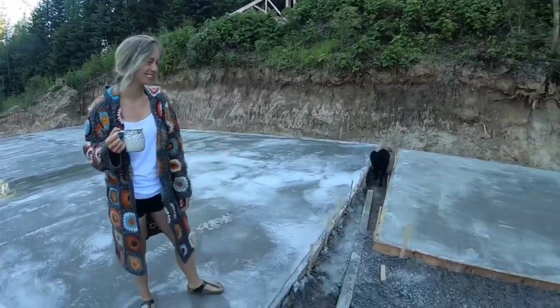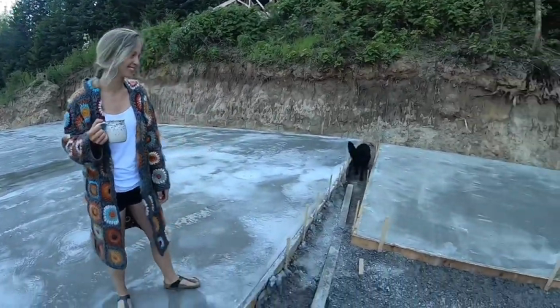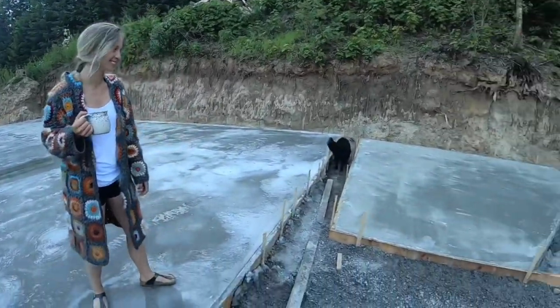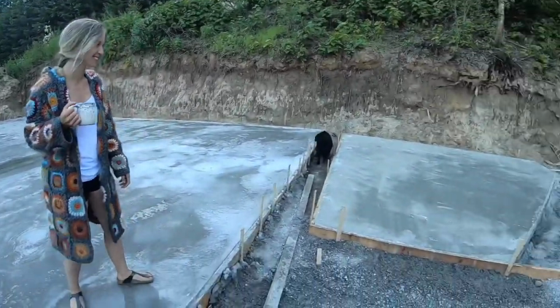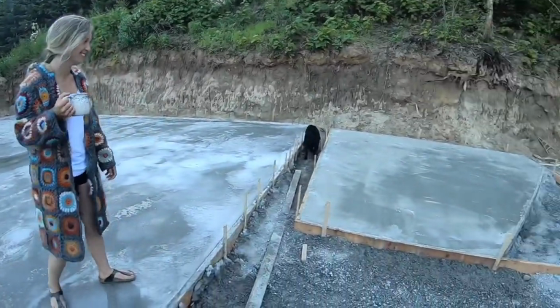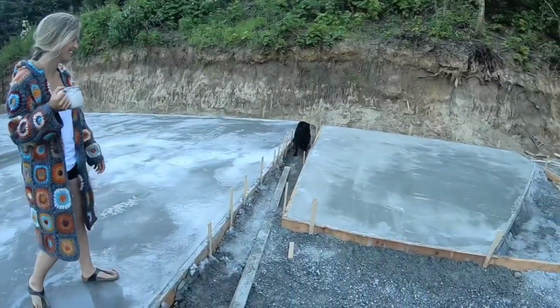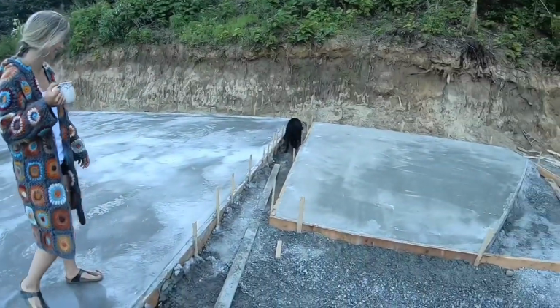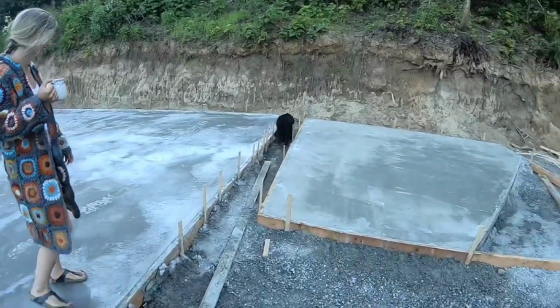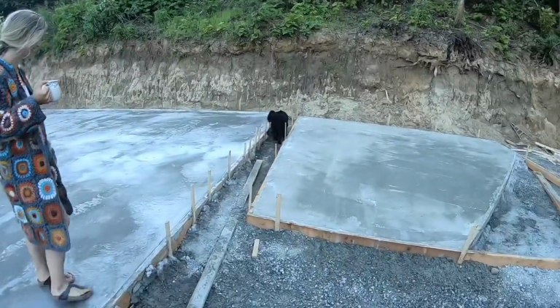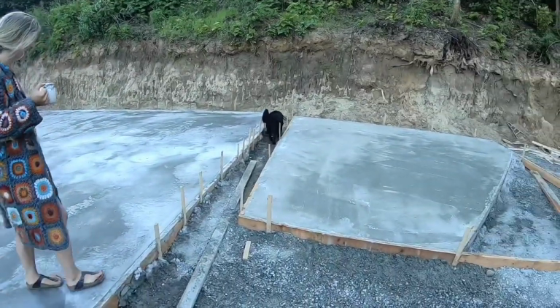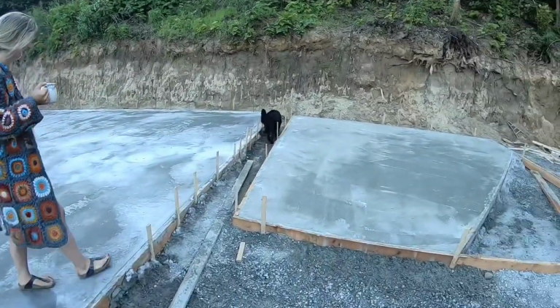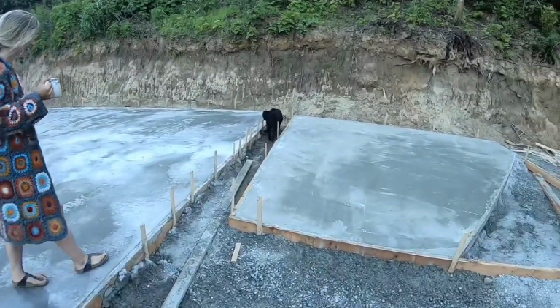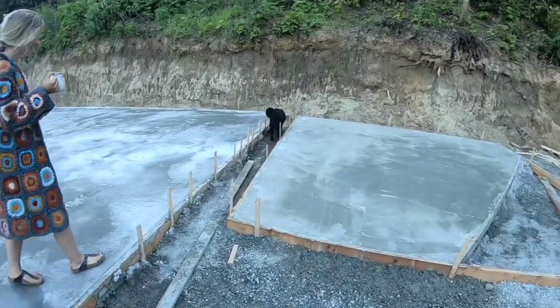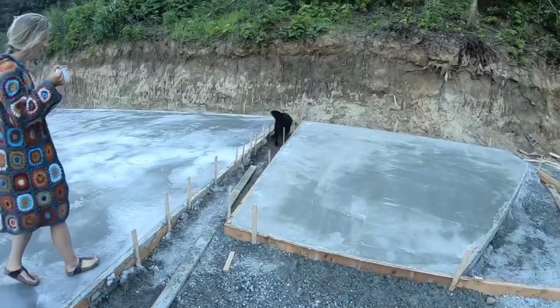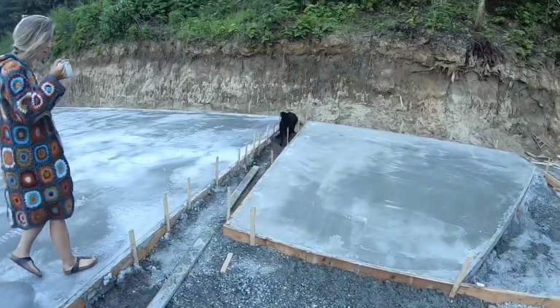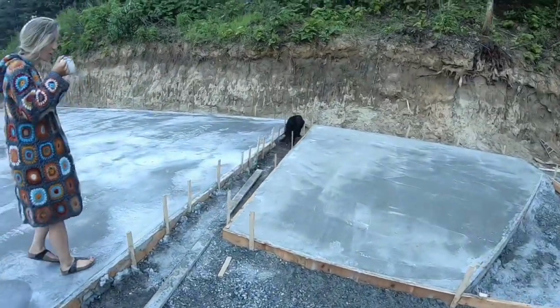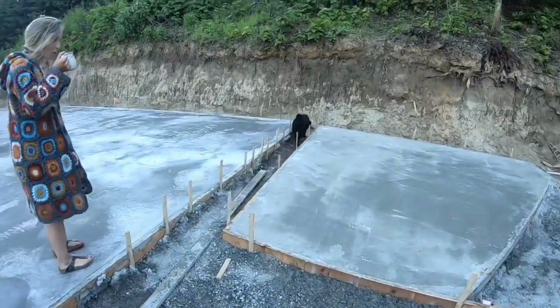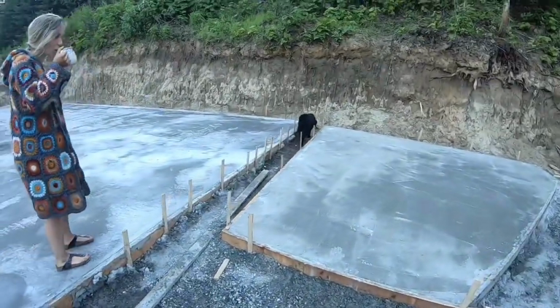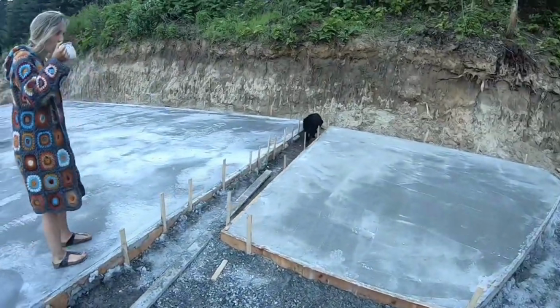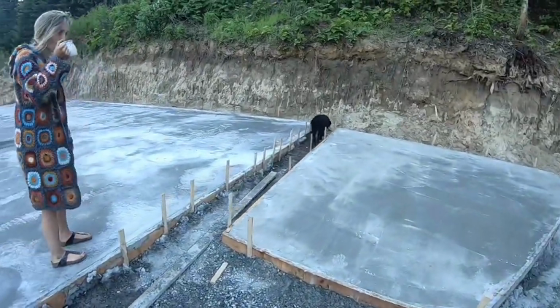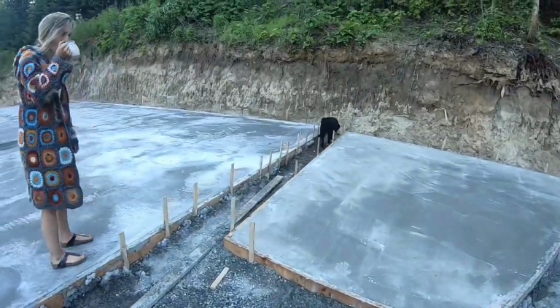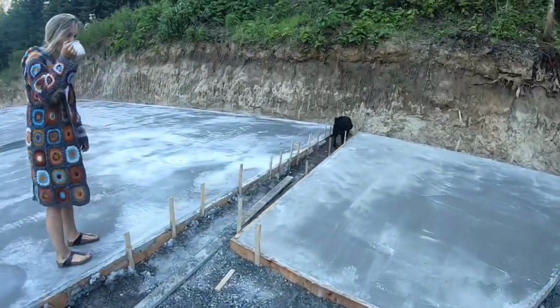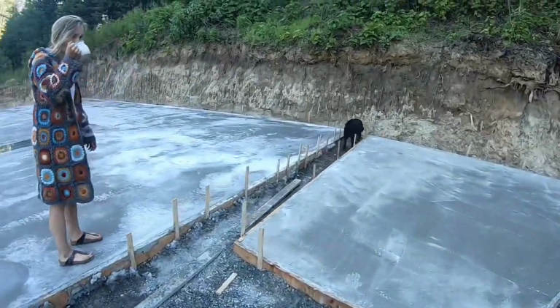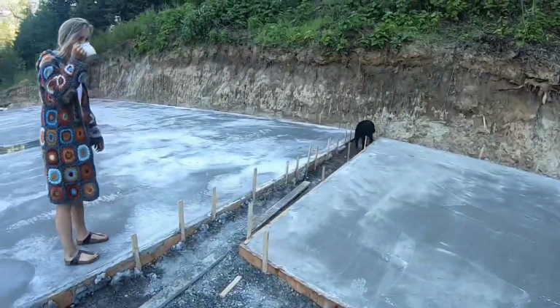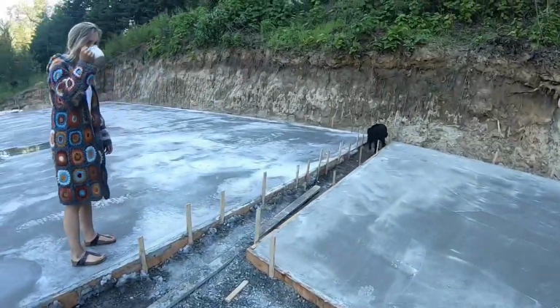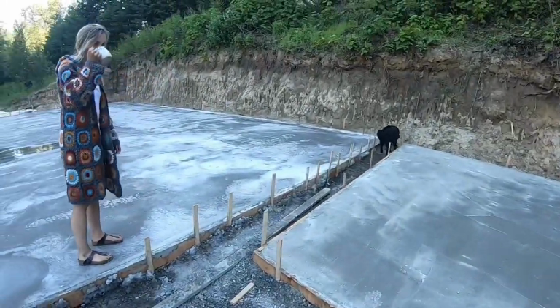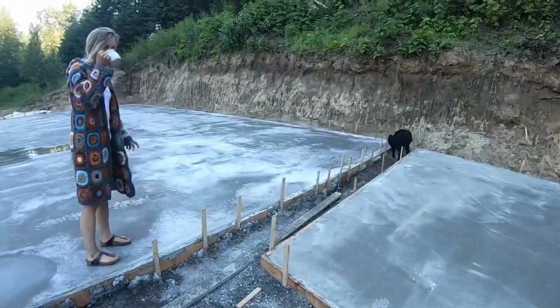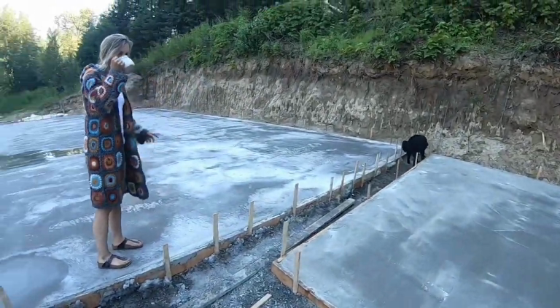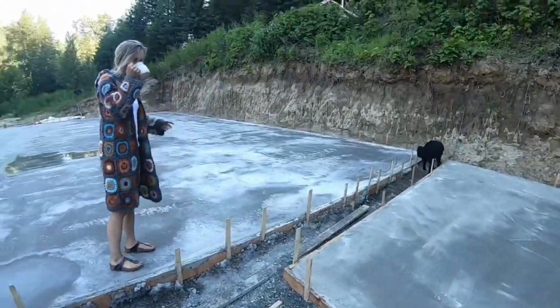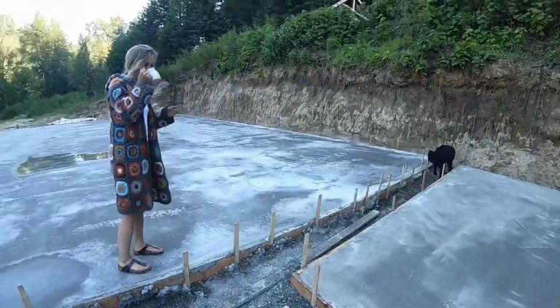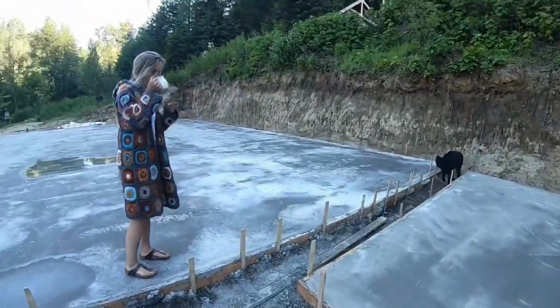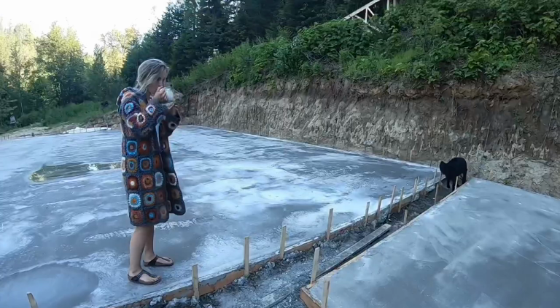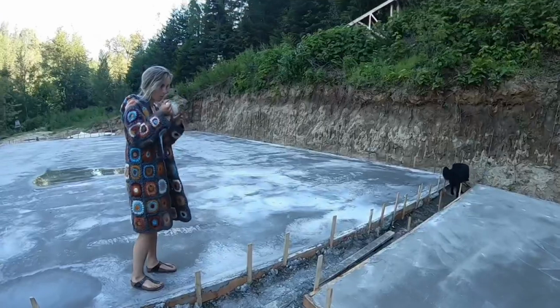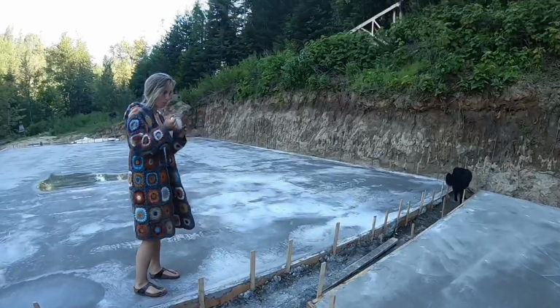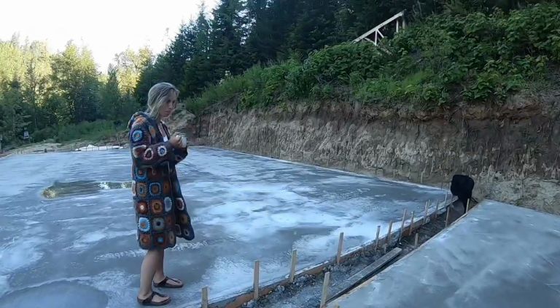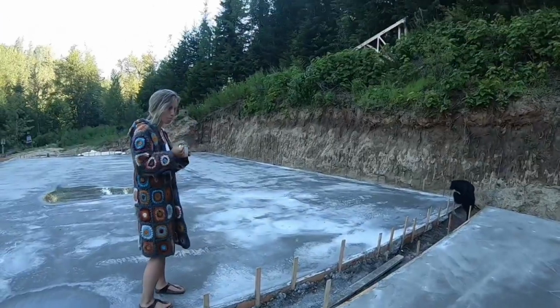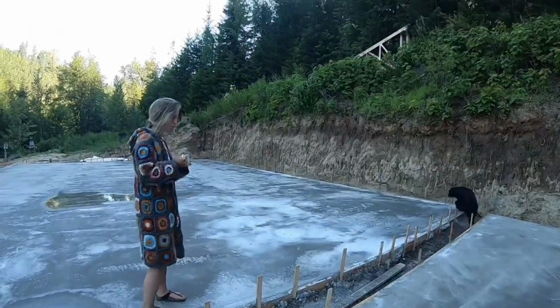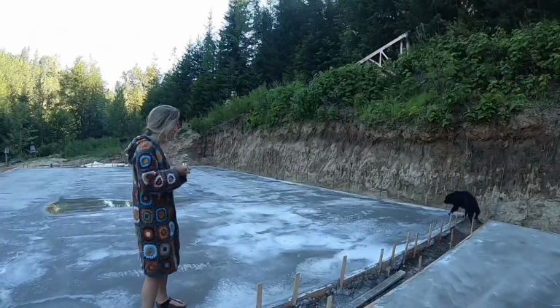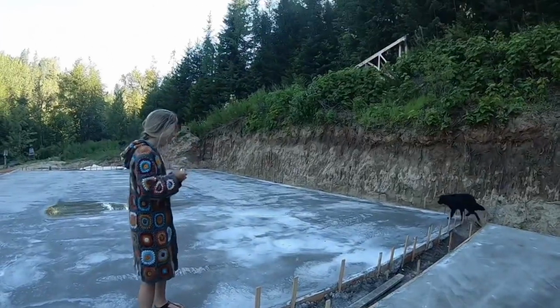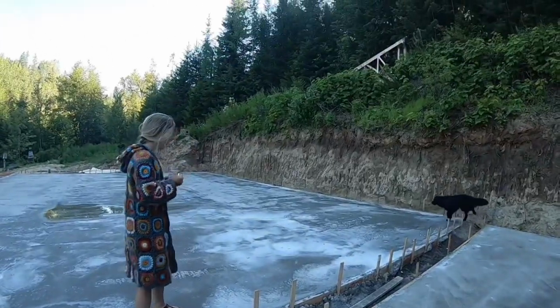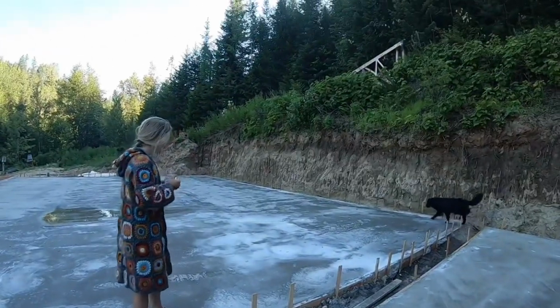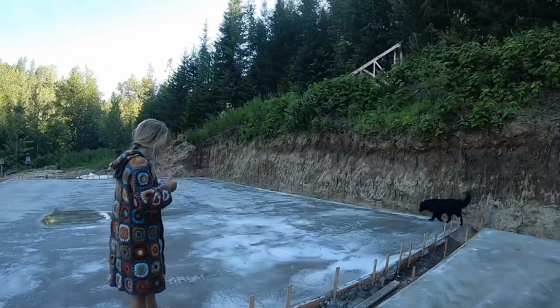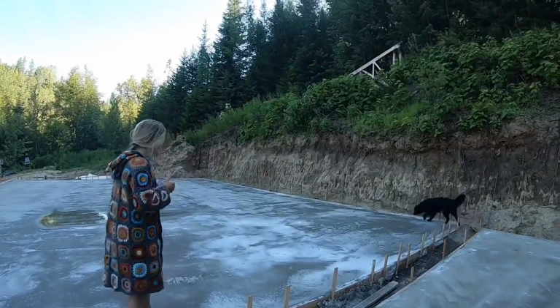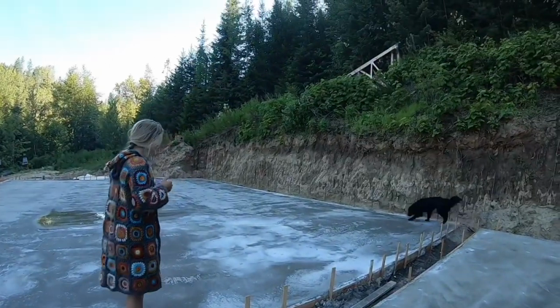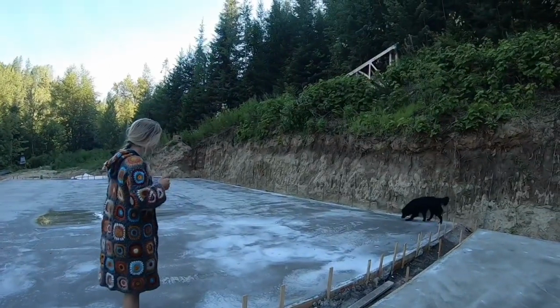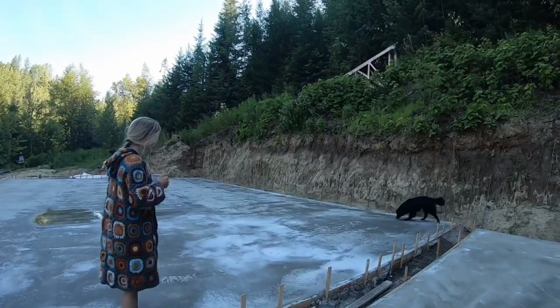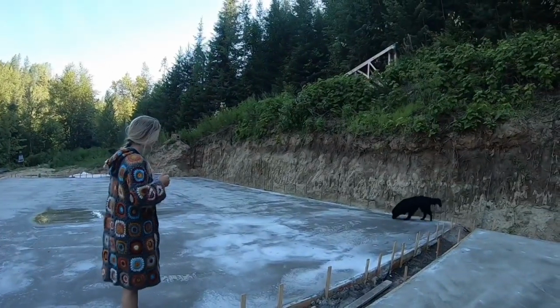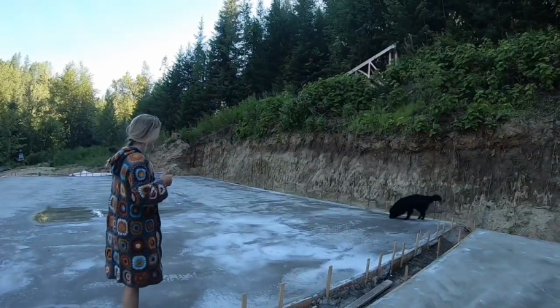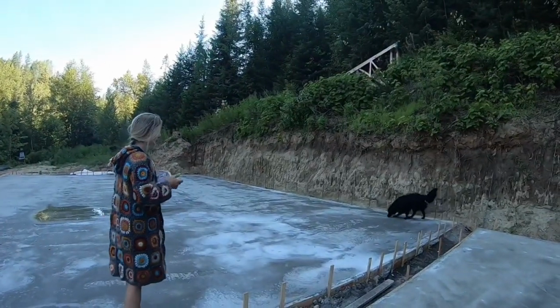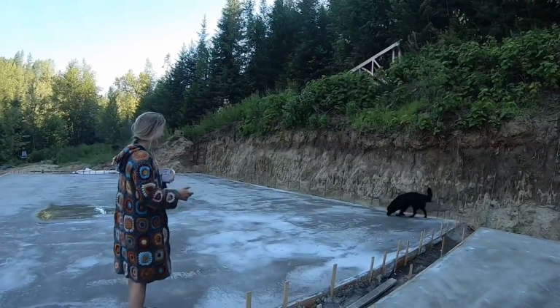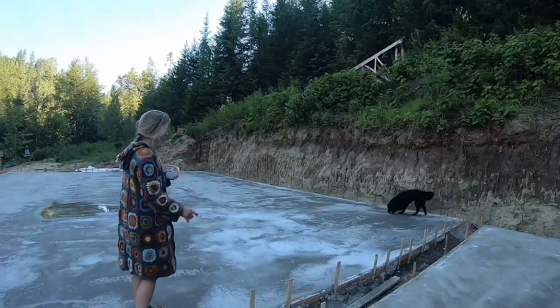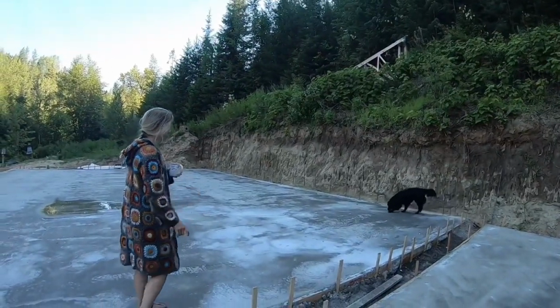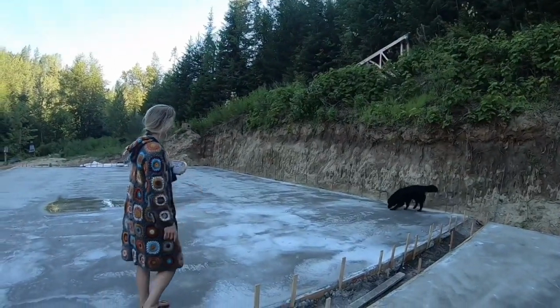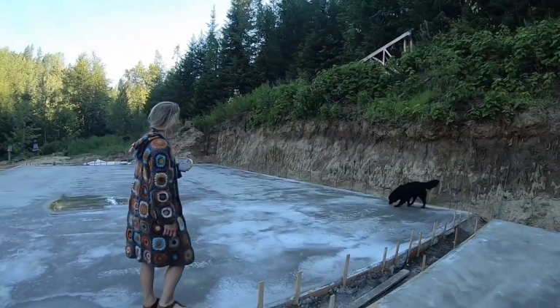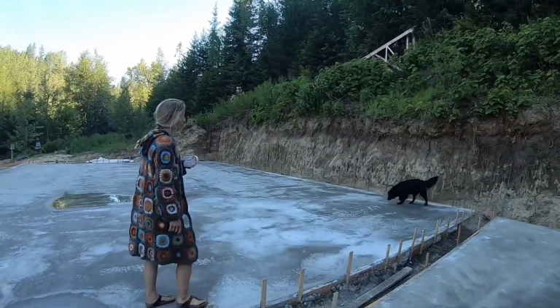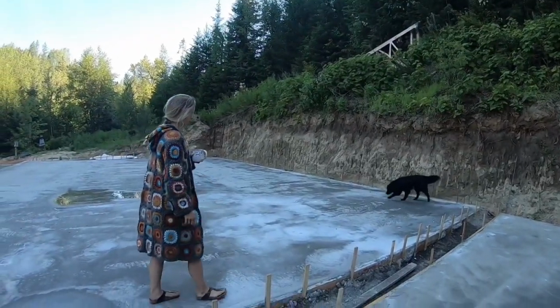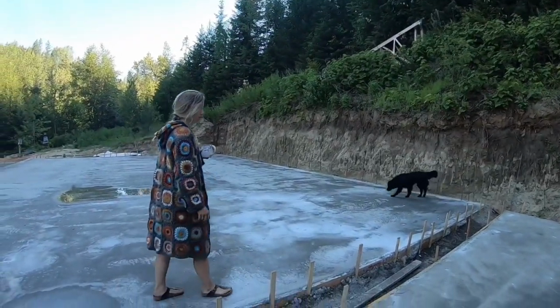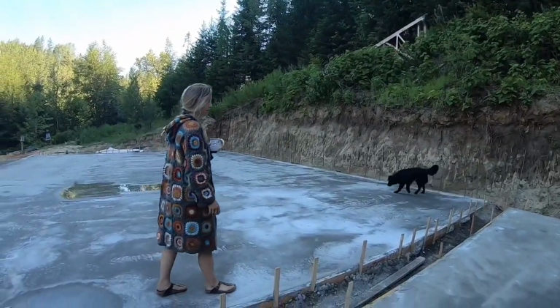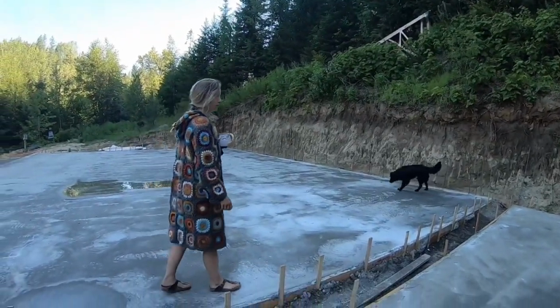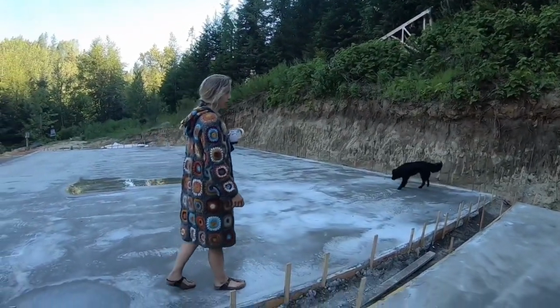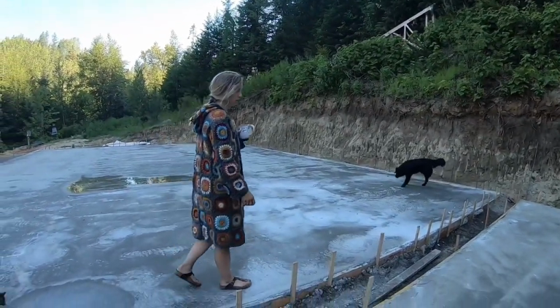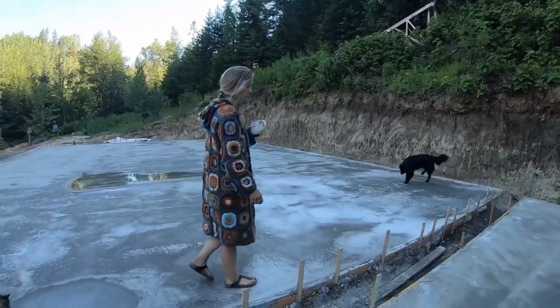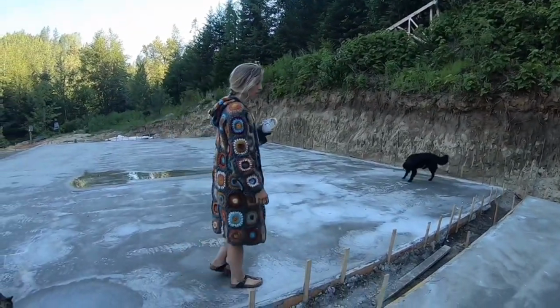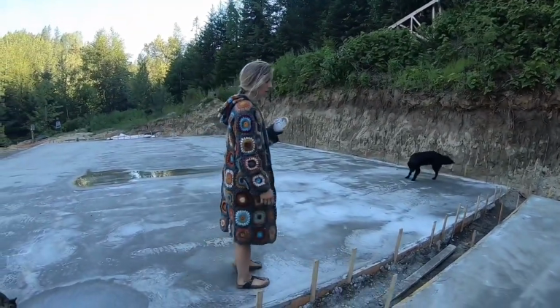This actually lines up perfectly with where the garage door should sit, right in there.